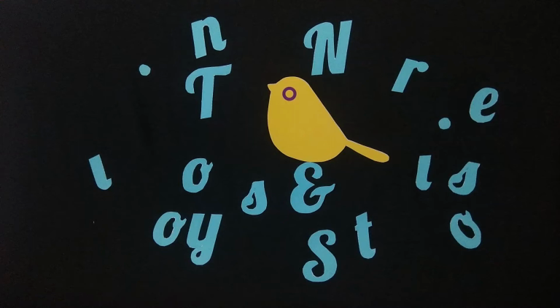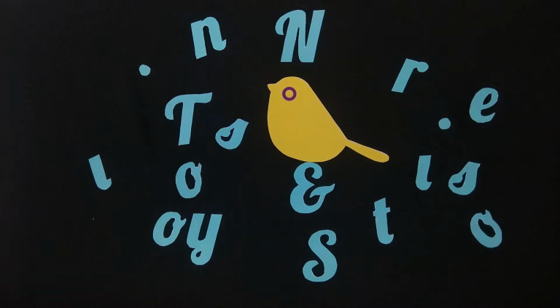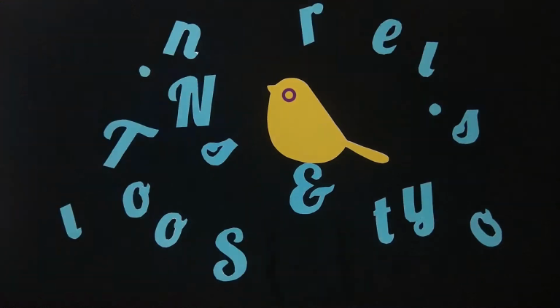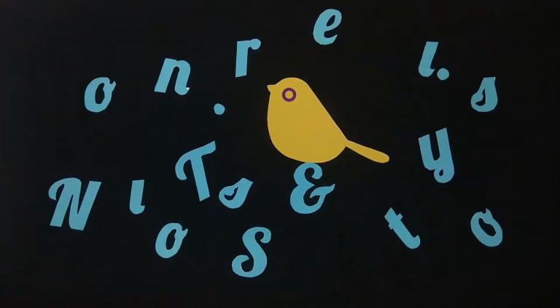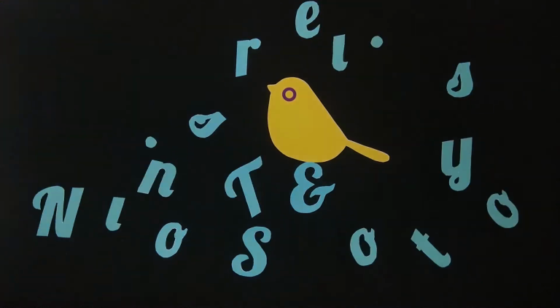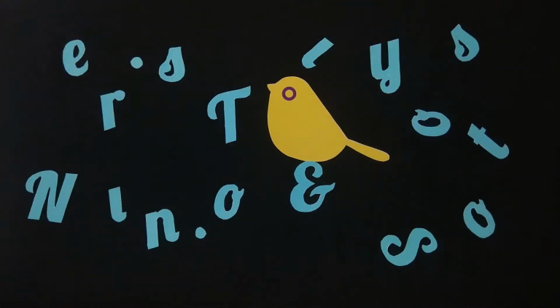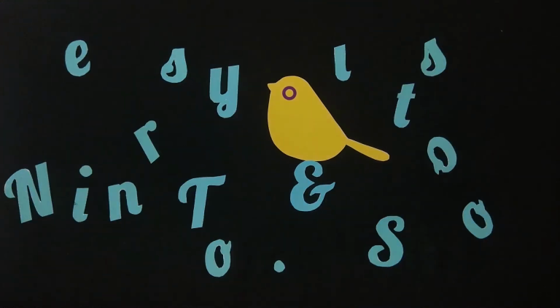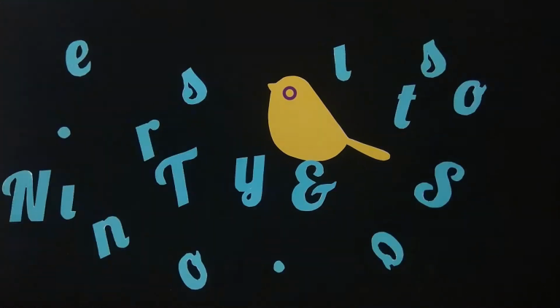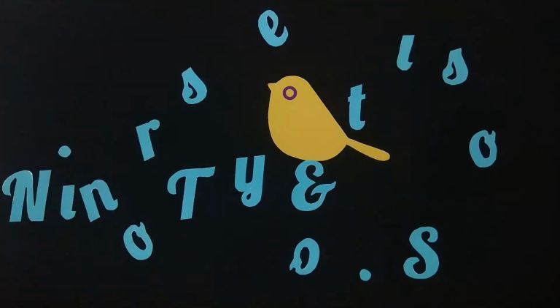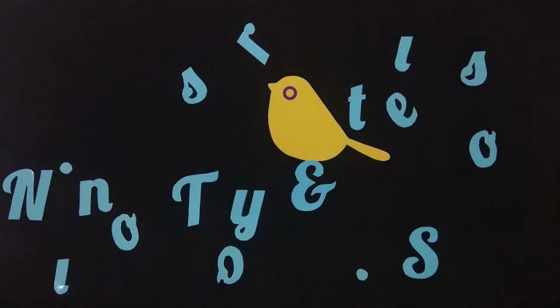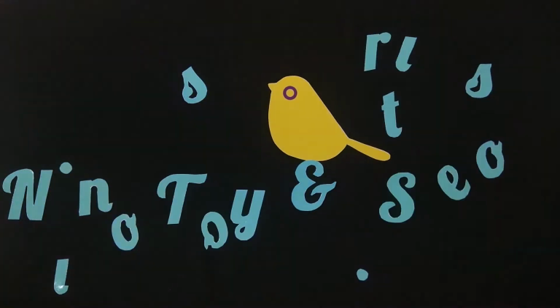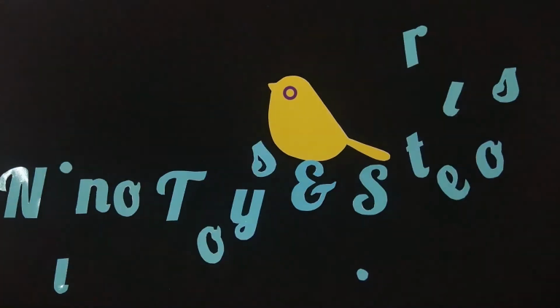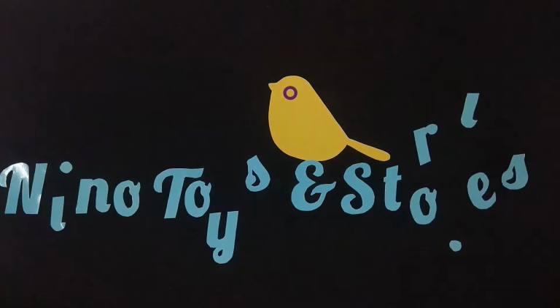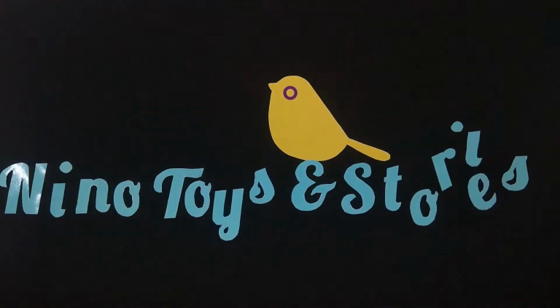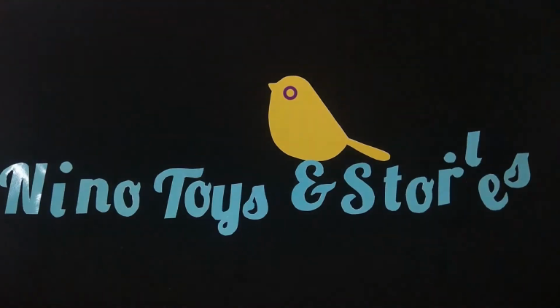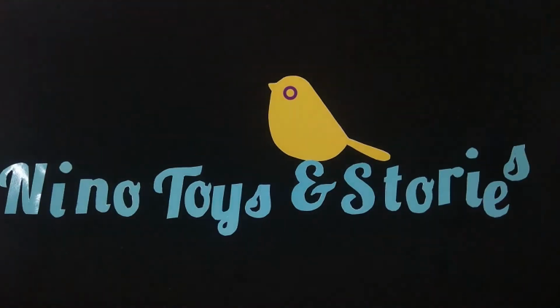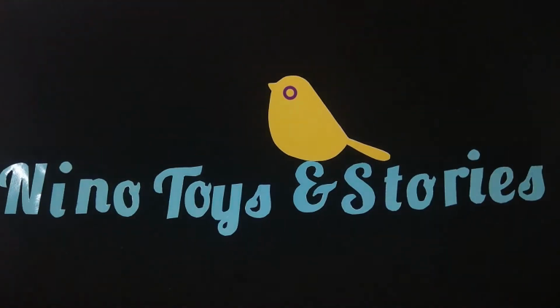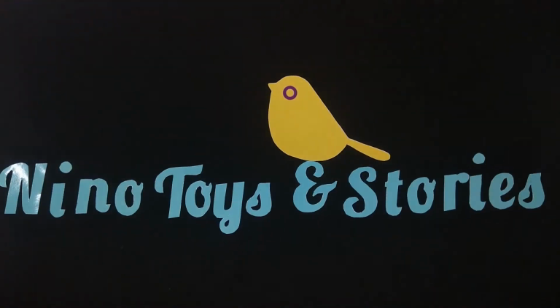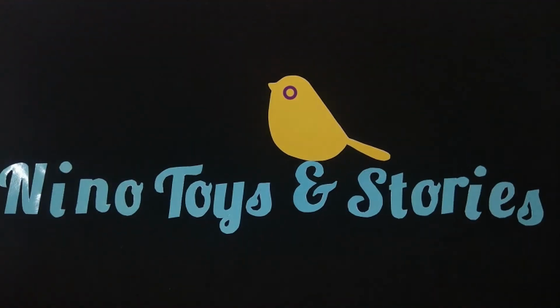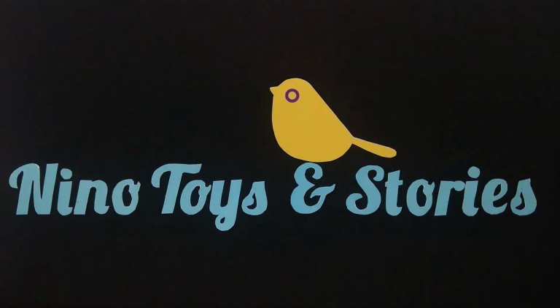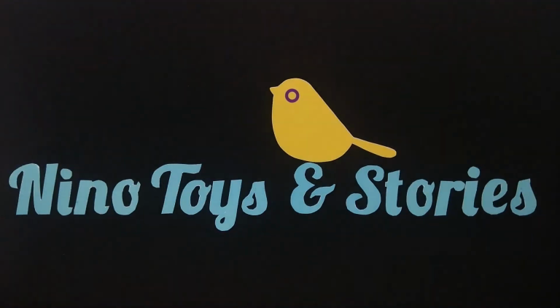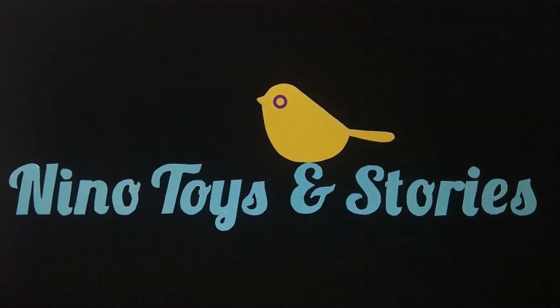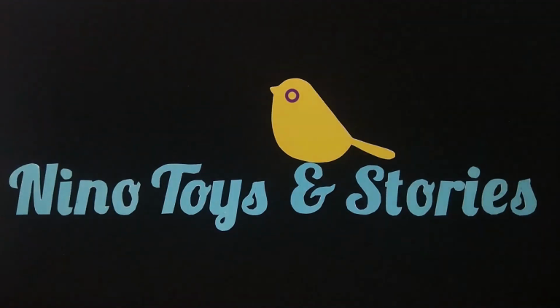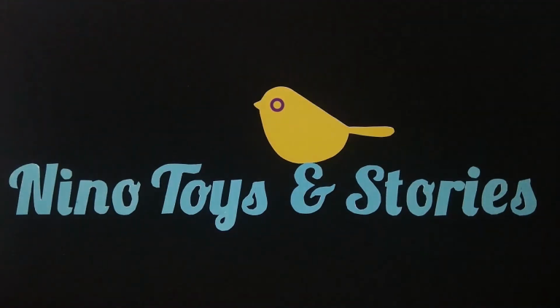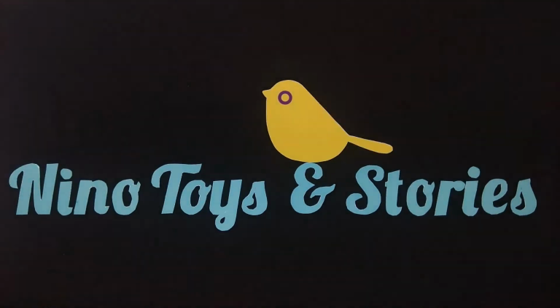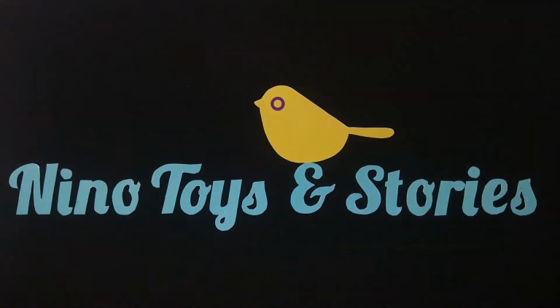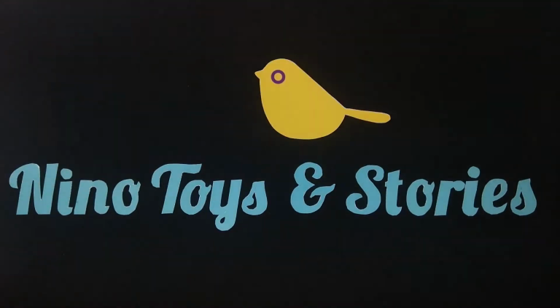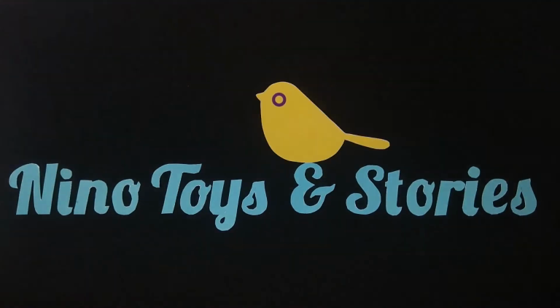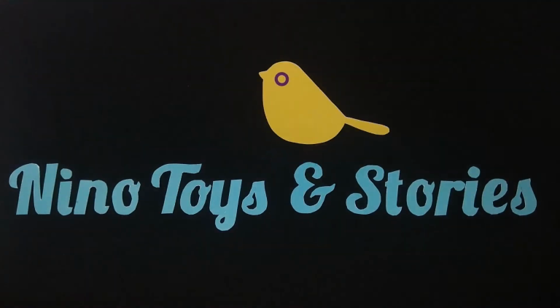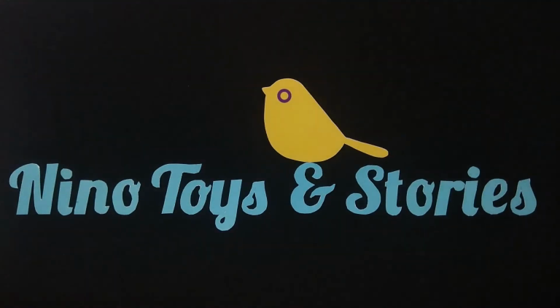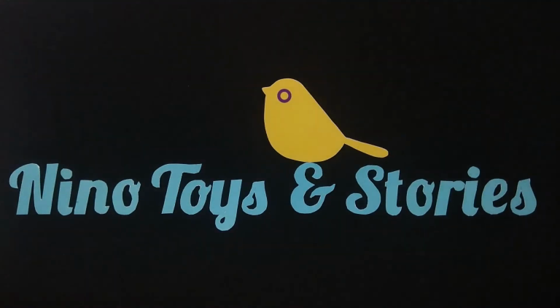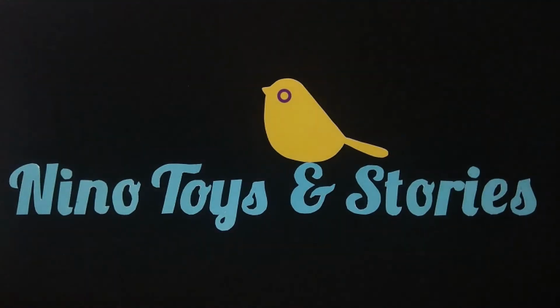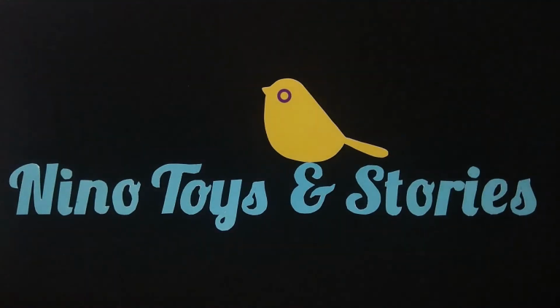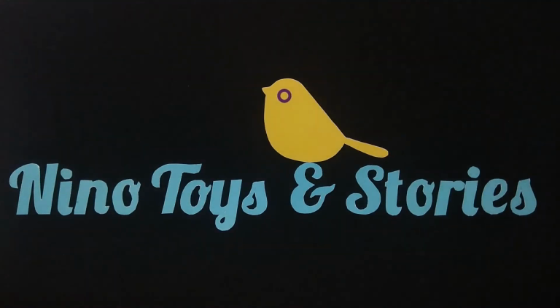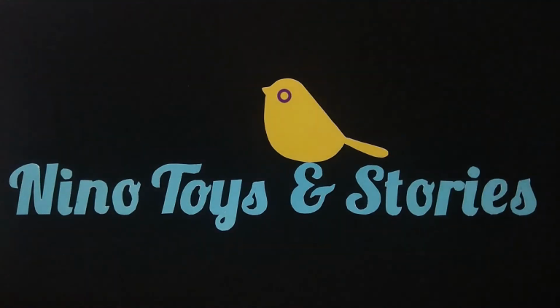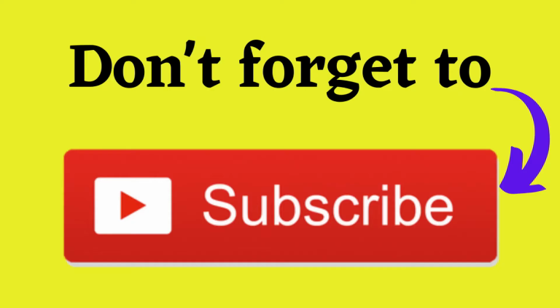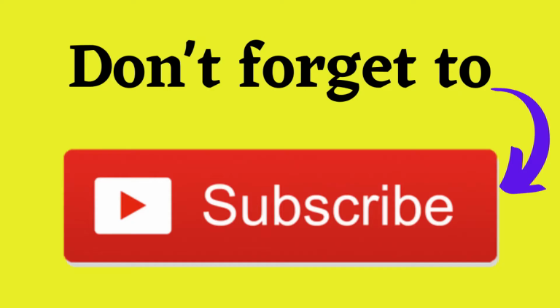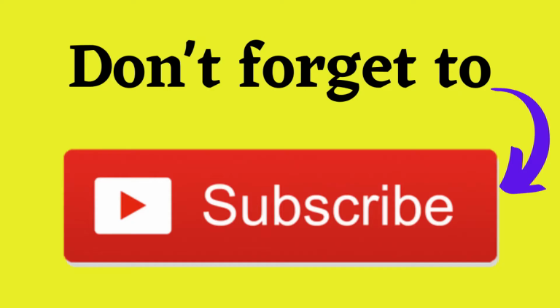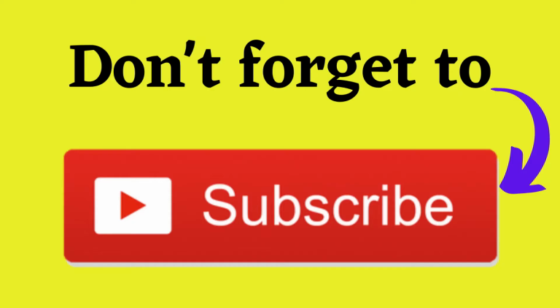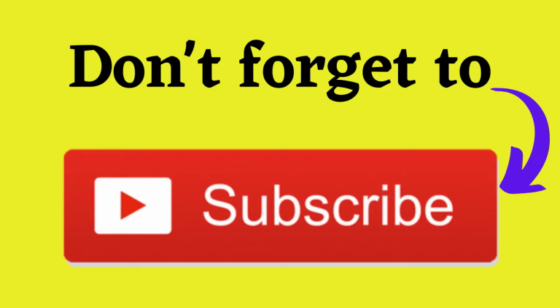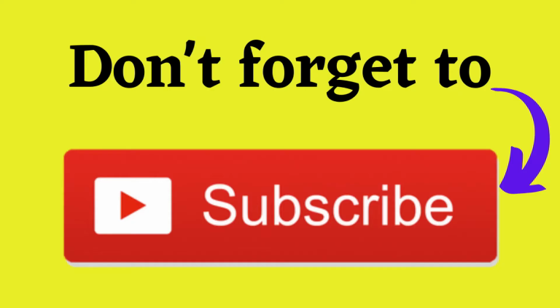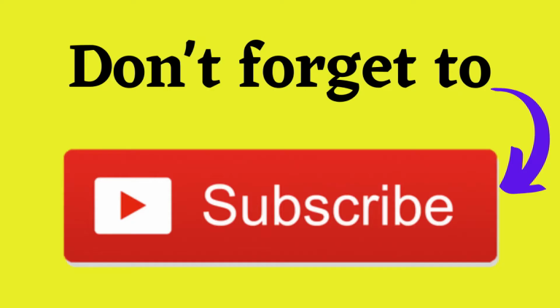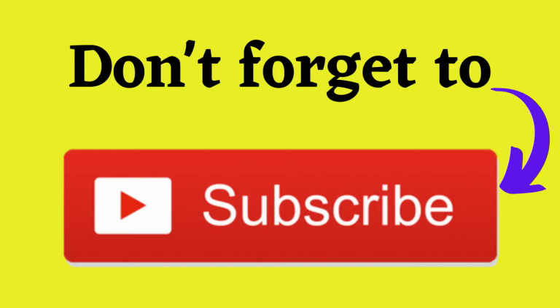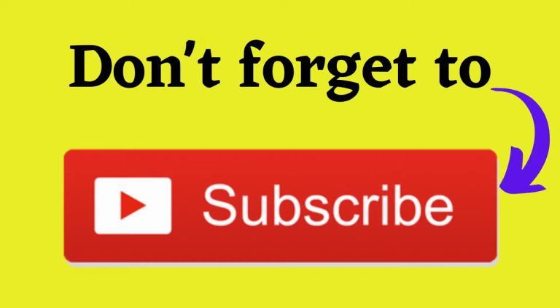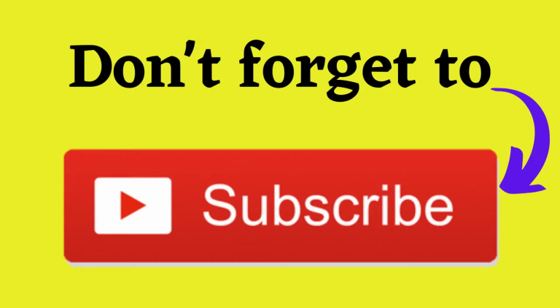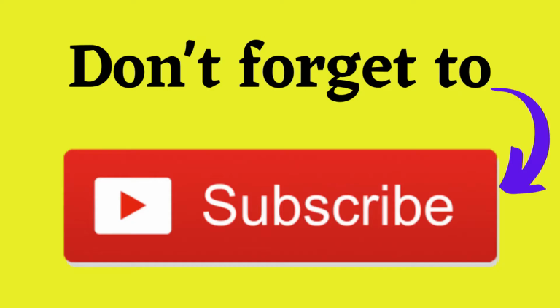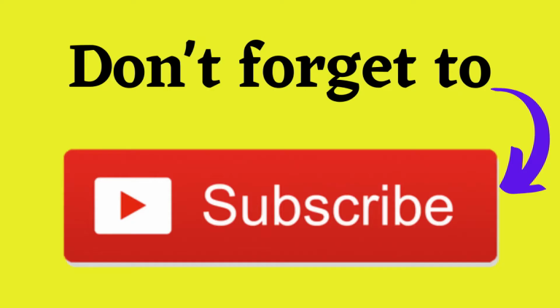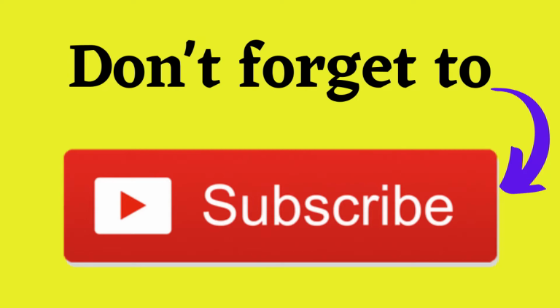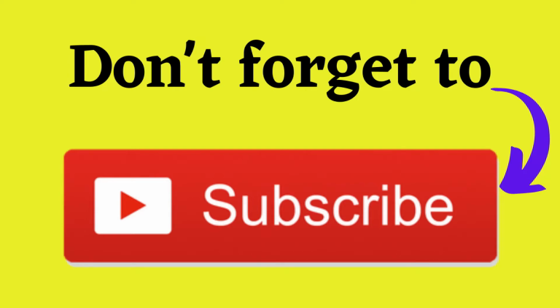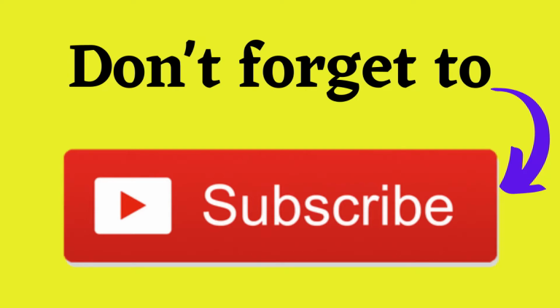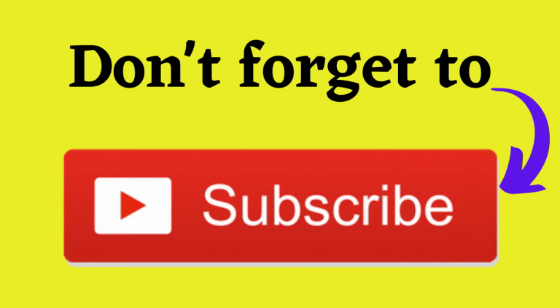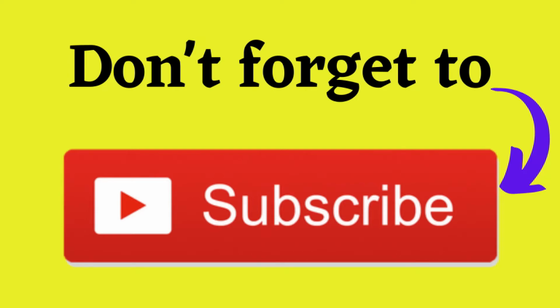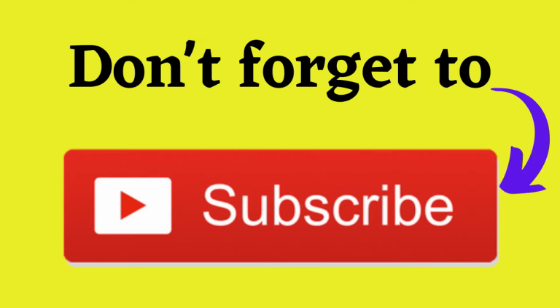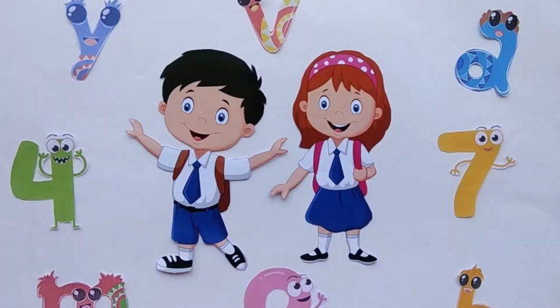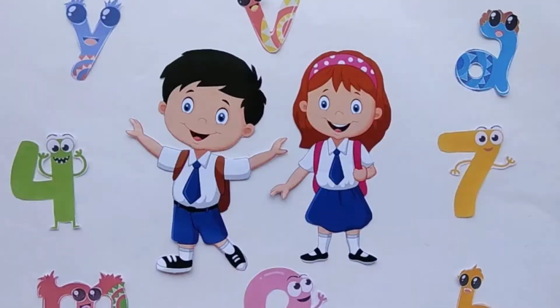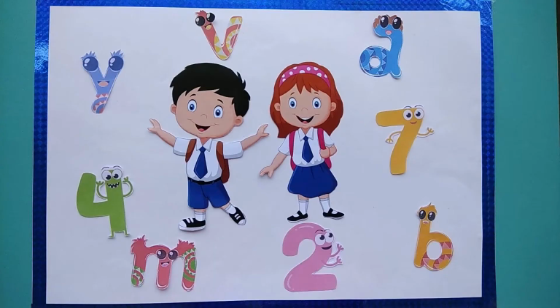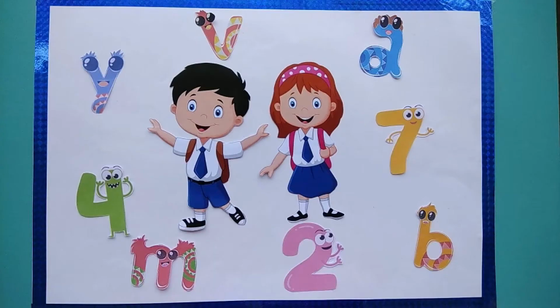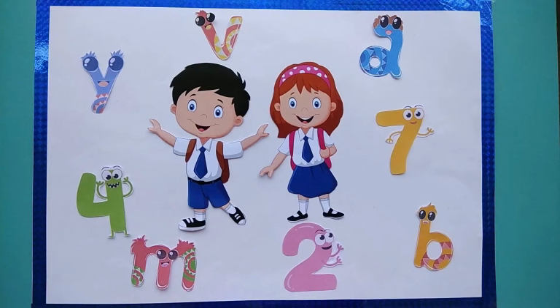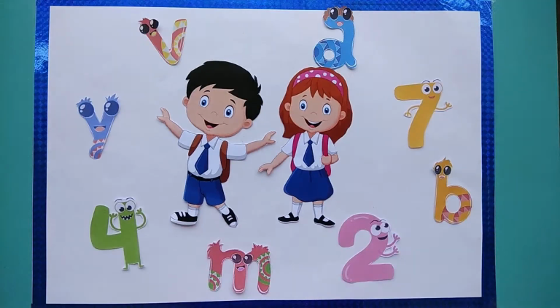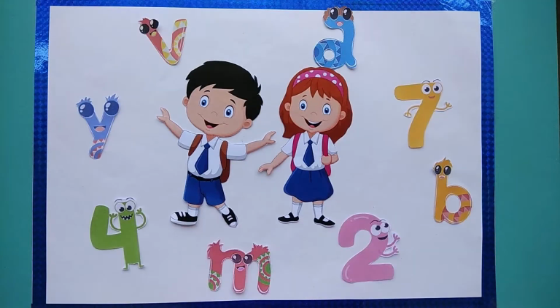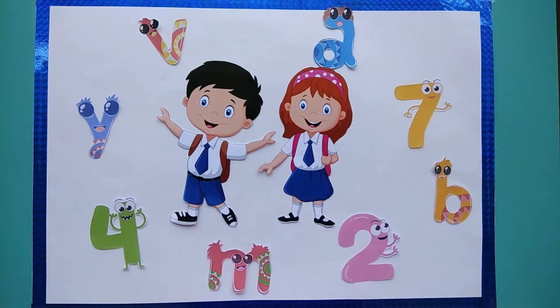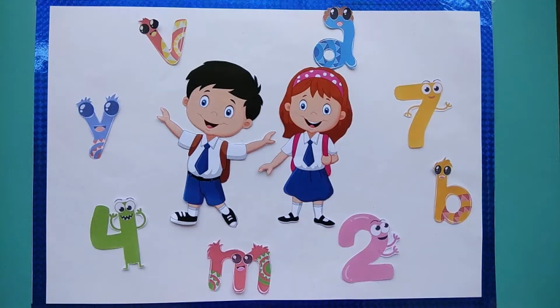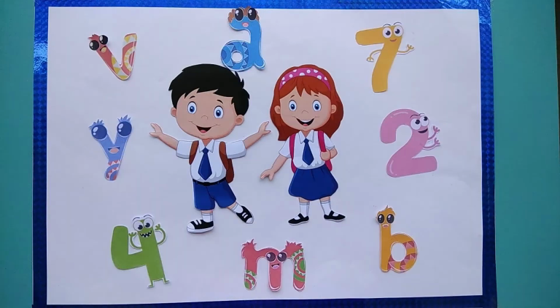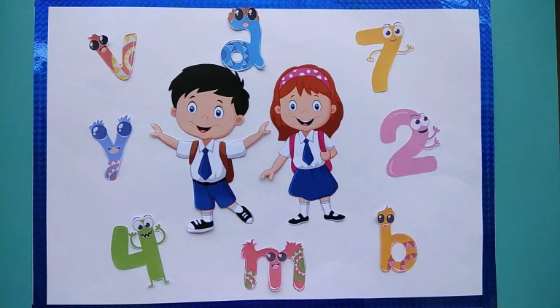Nino Toys and Stories. Chicky Chicky Trey Trey. Hello friends!